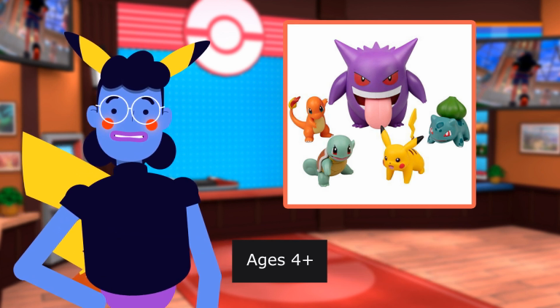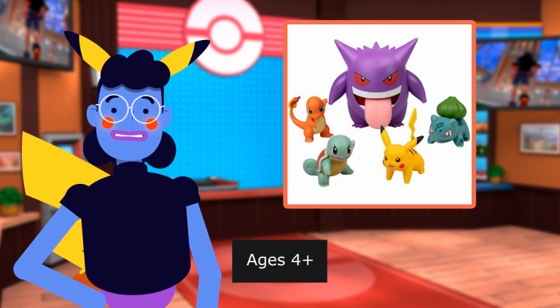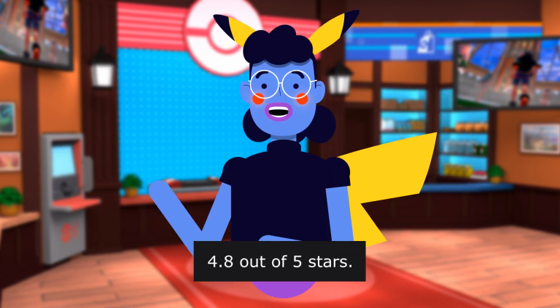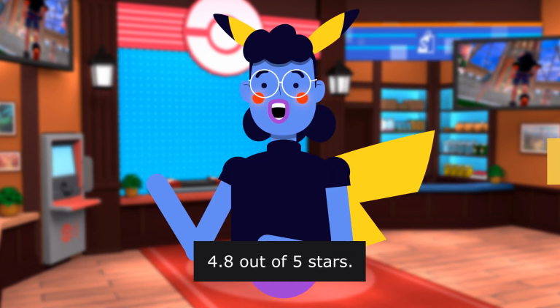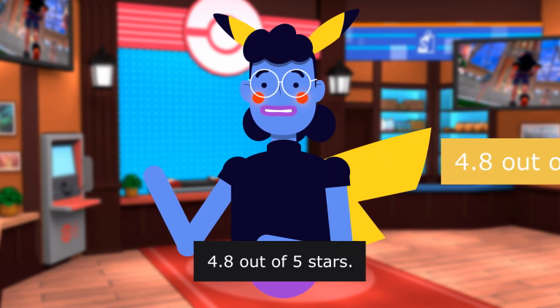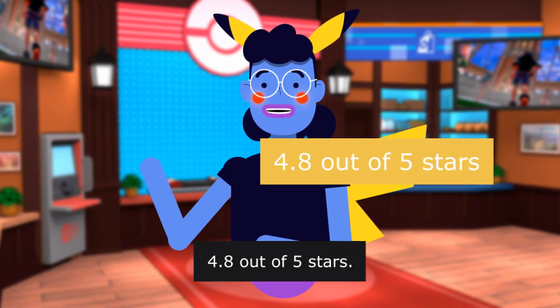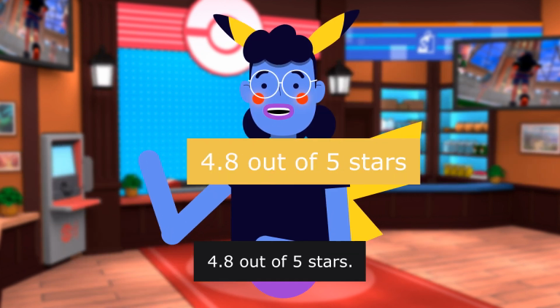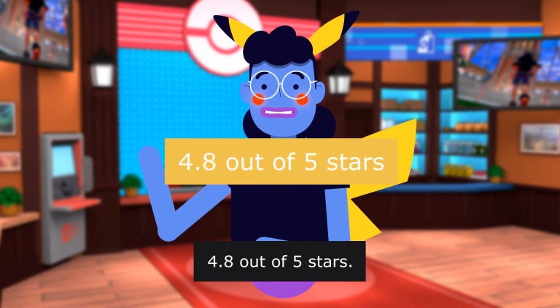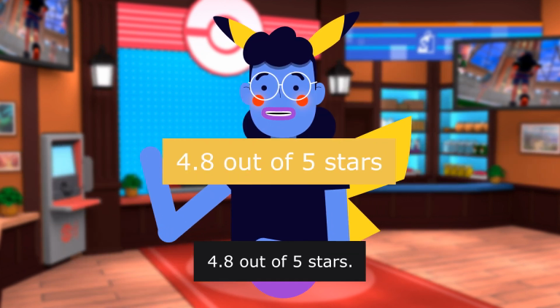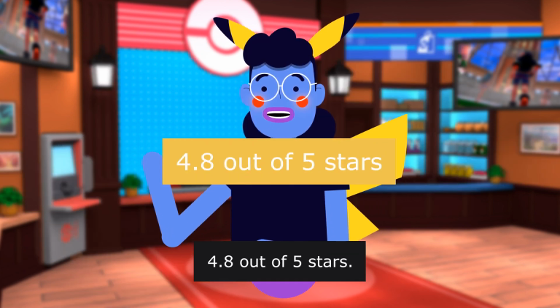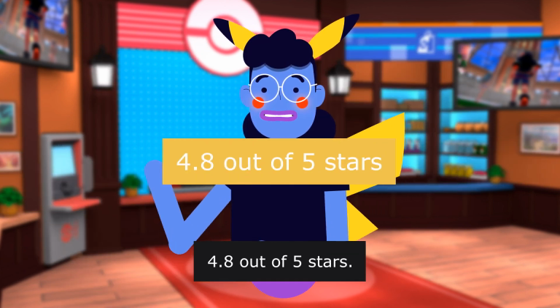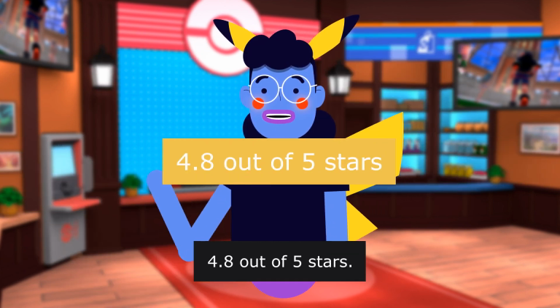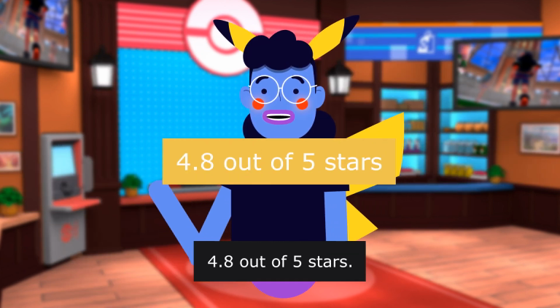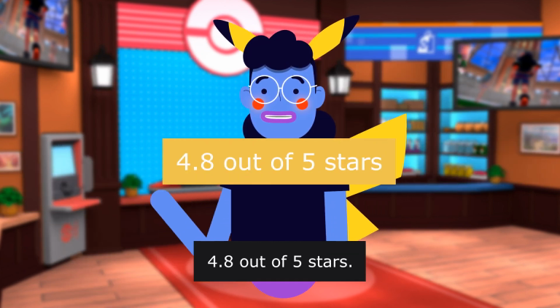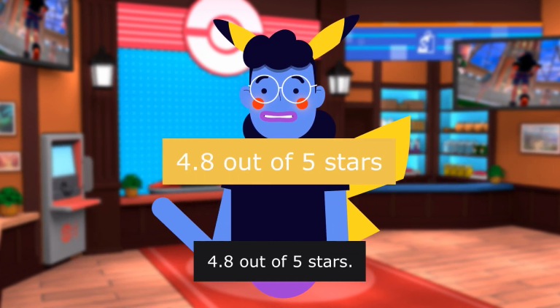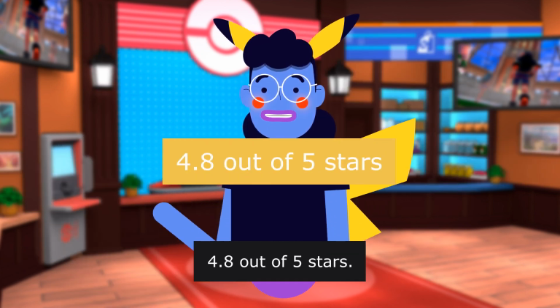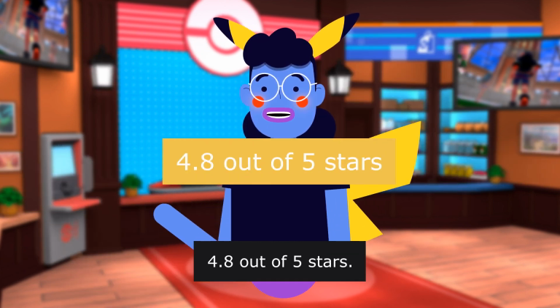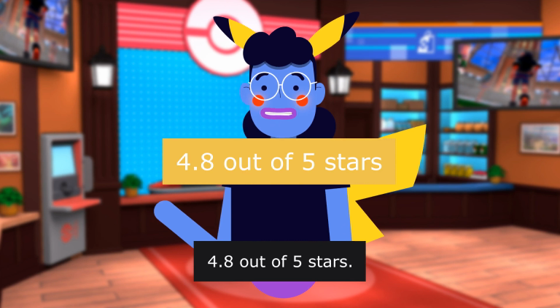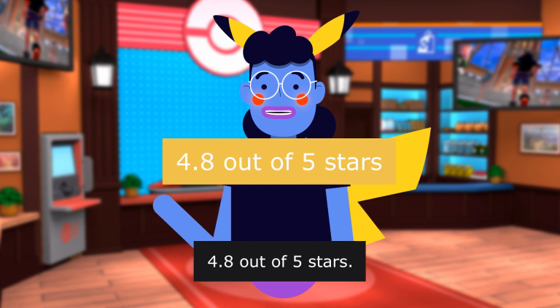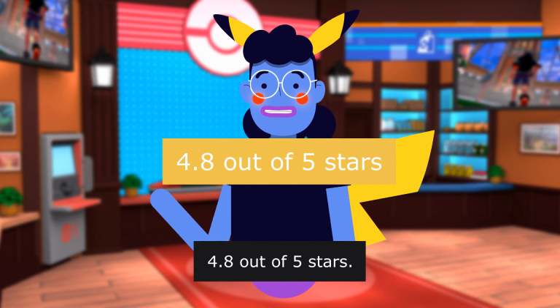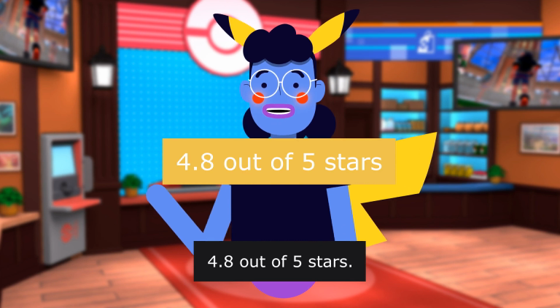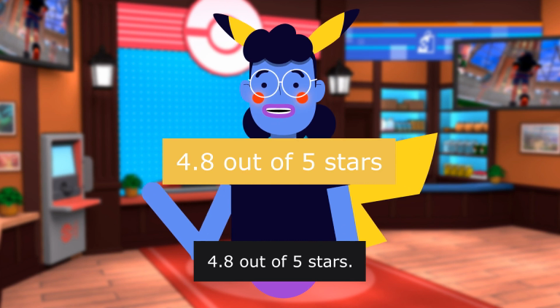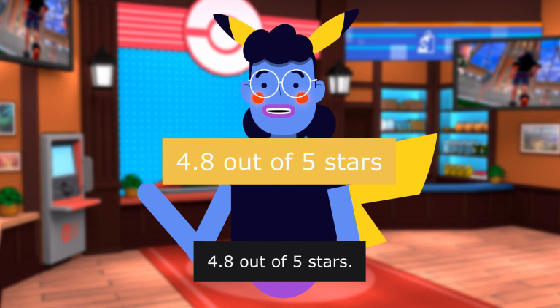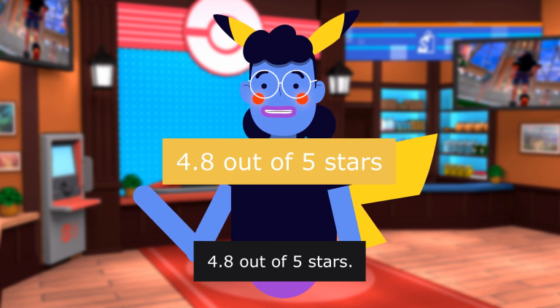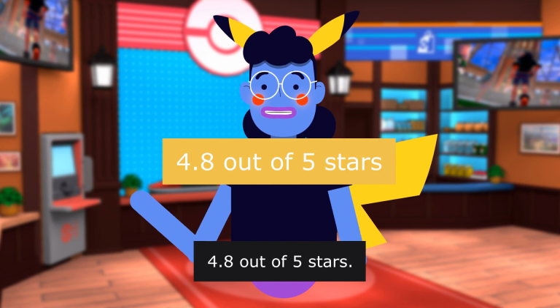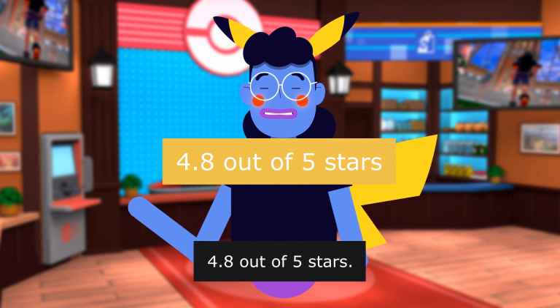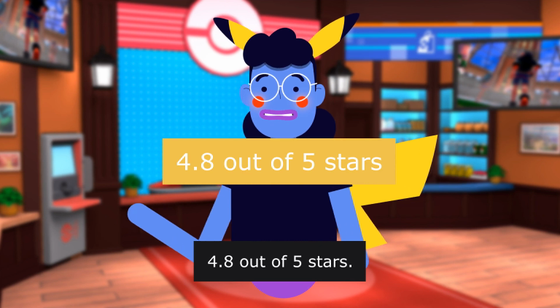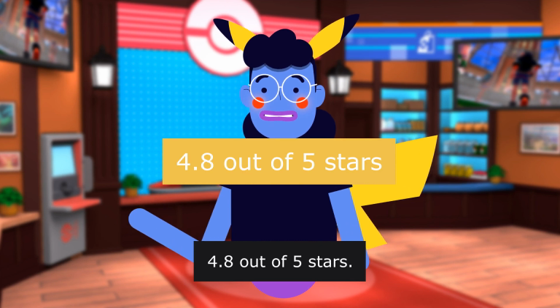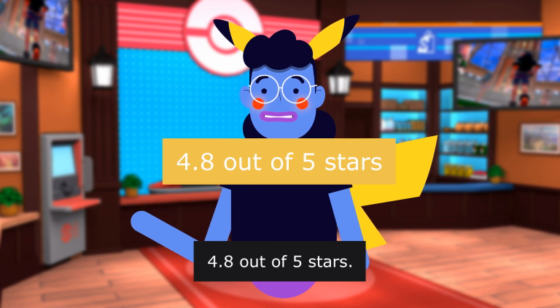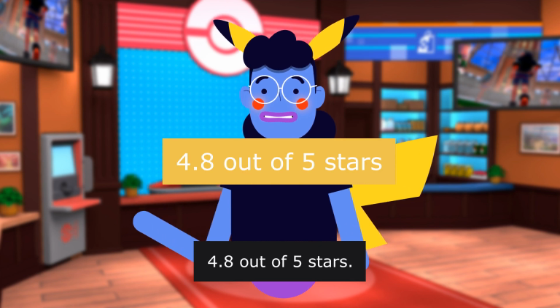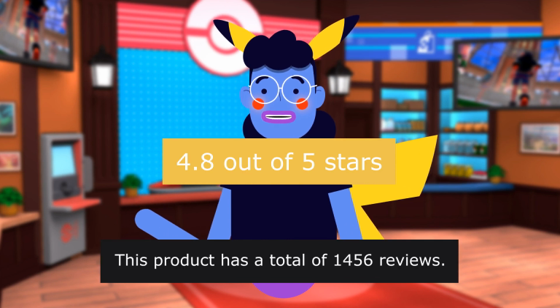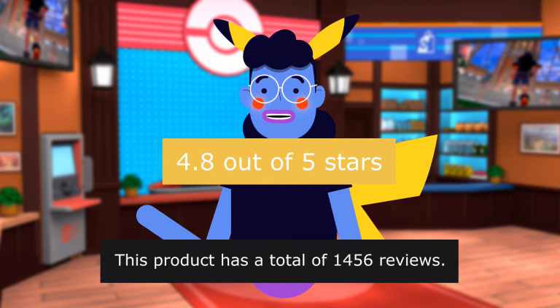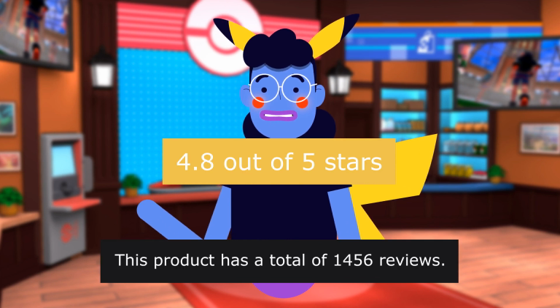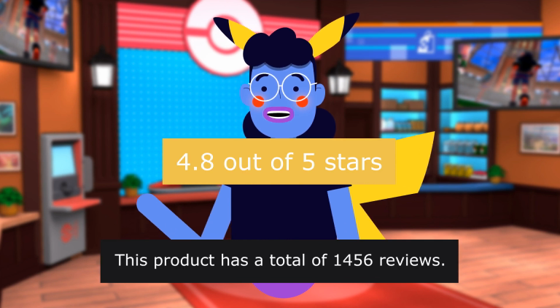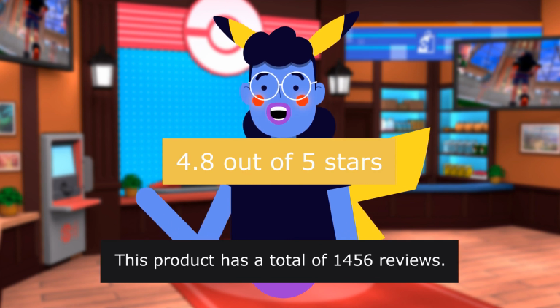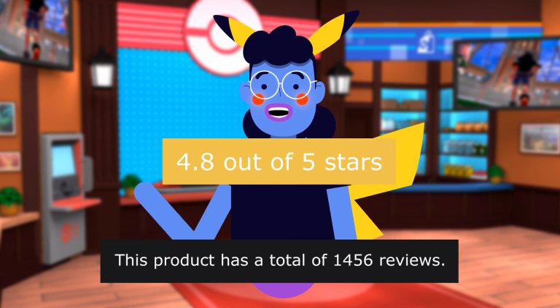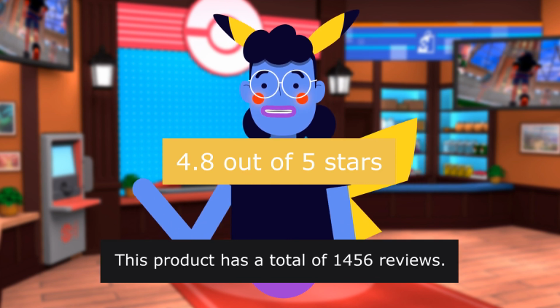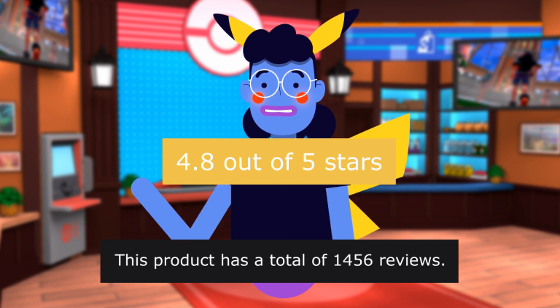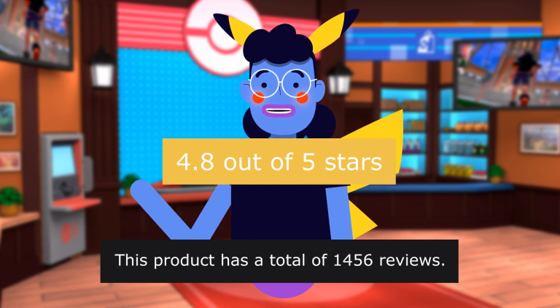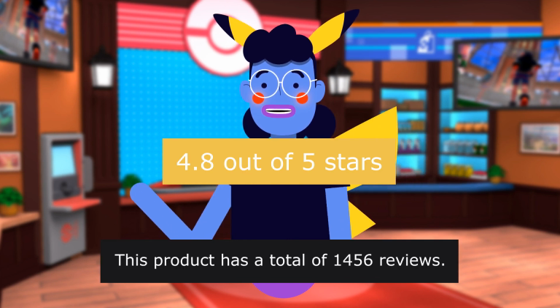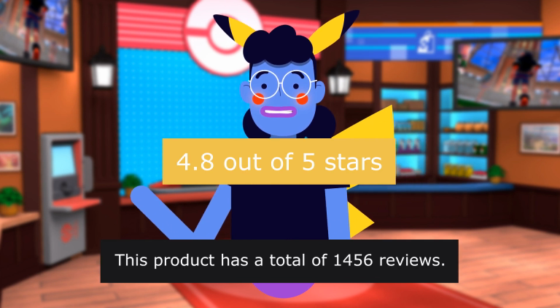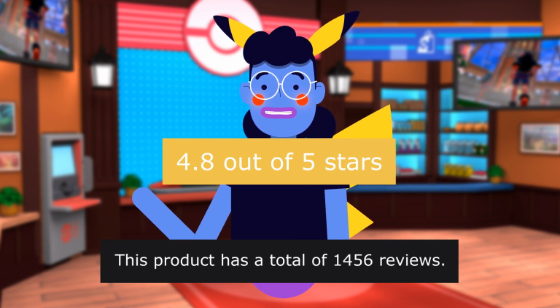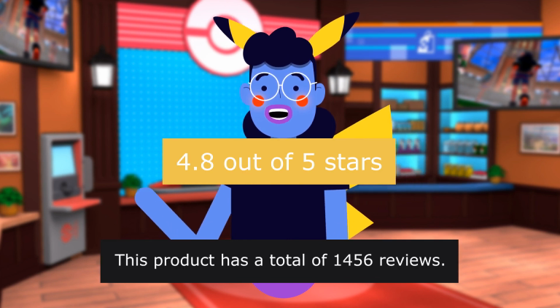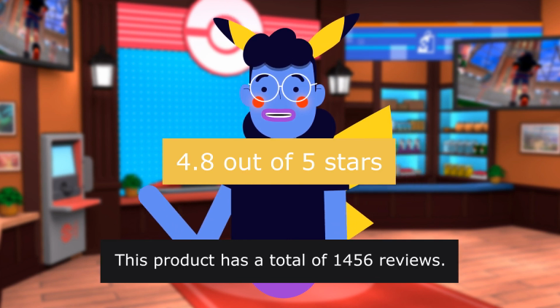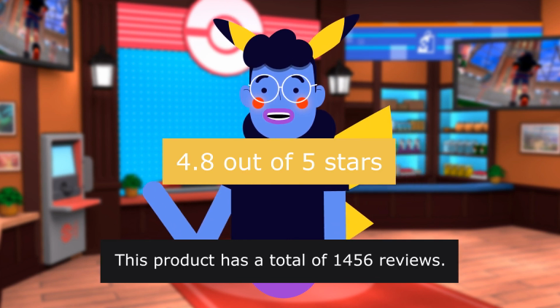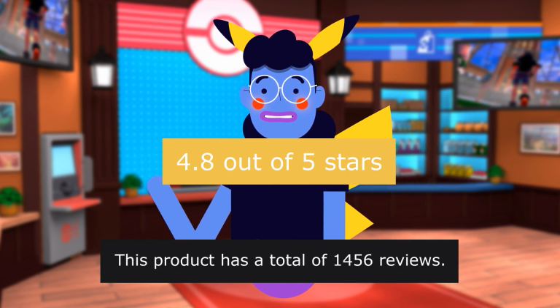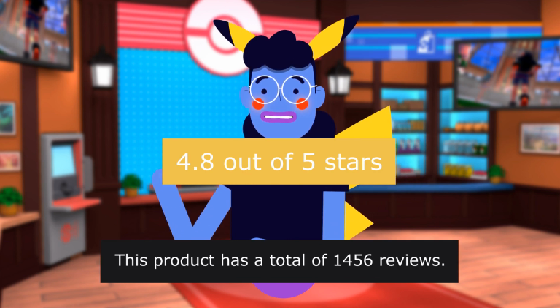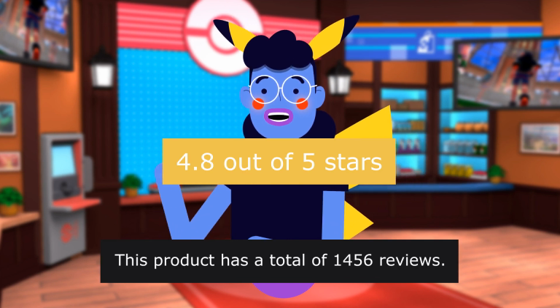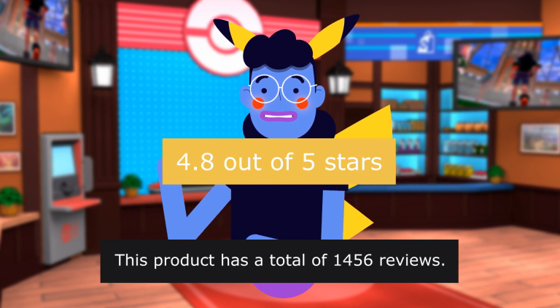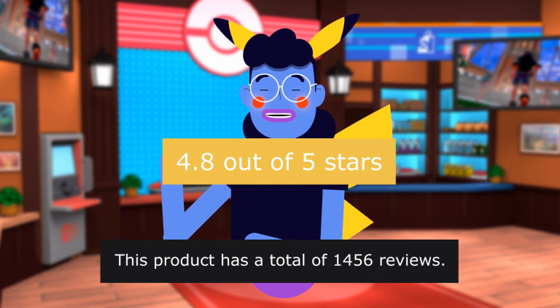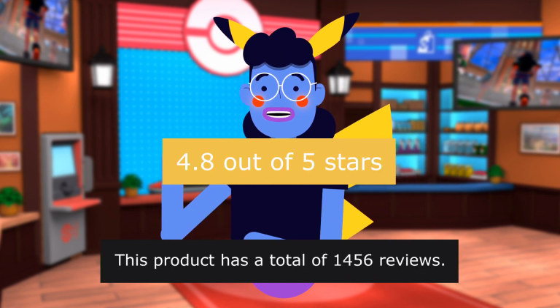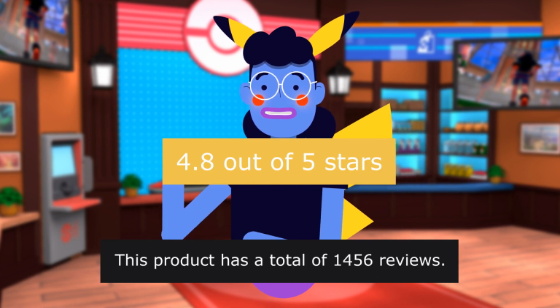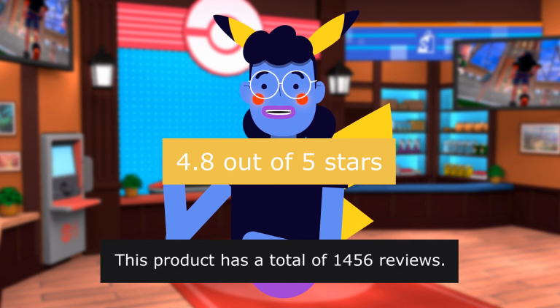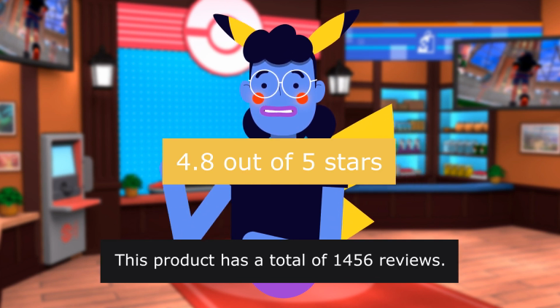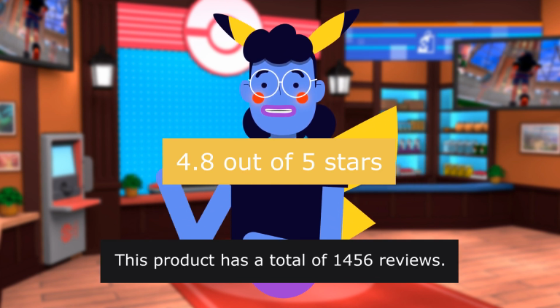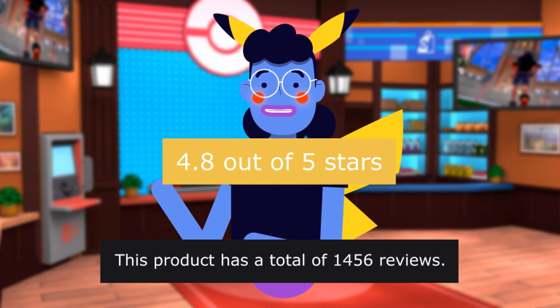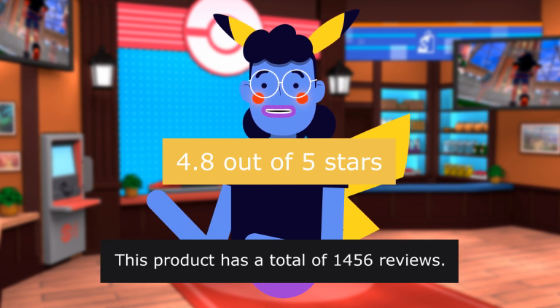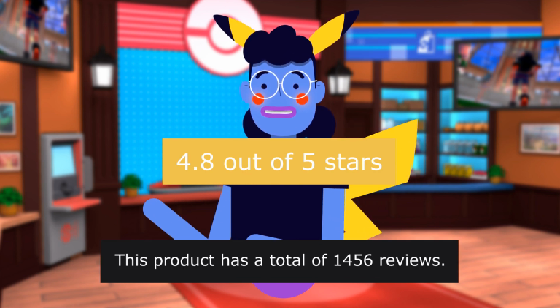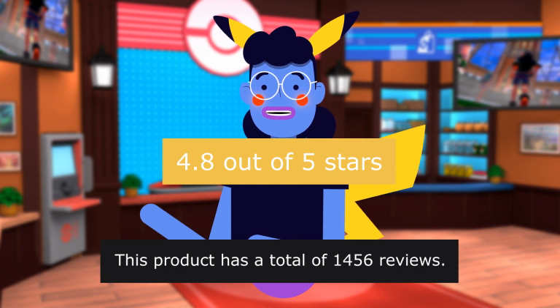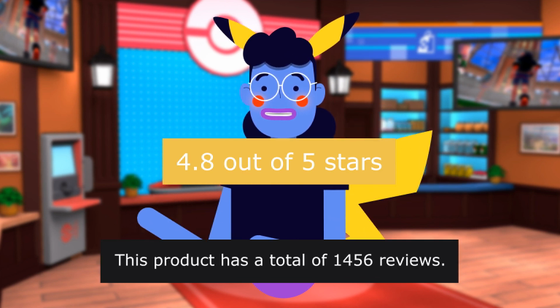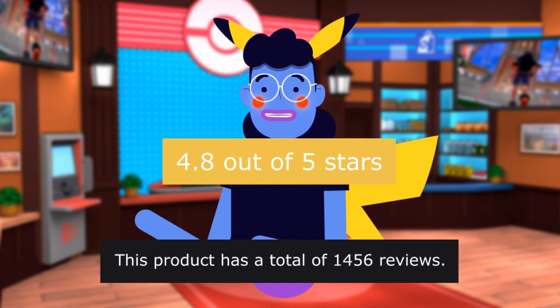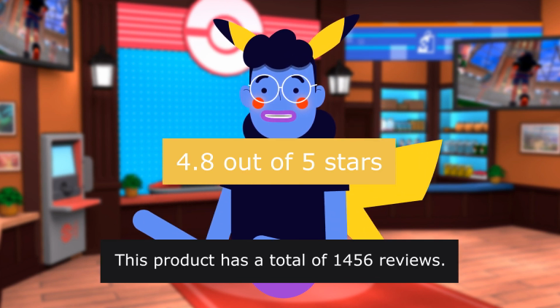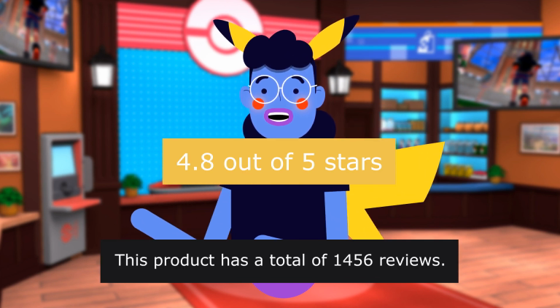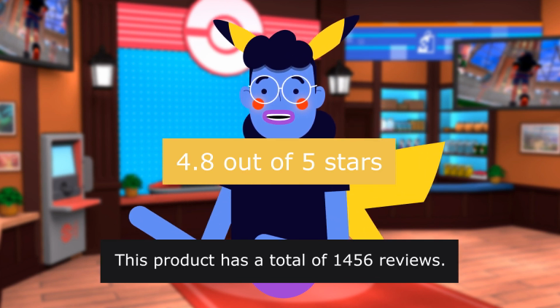4.8 out of 5 stars. This product has a total of 1,456 reviews.